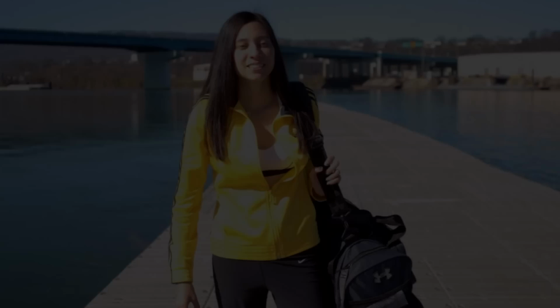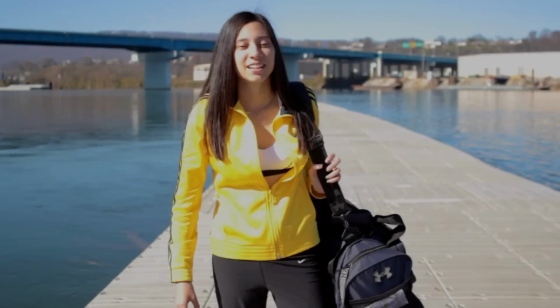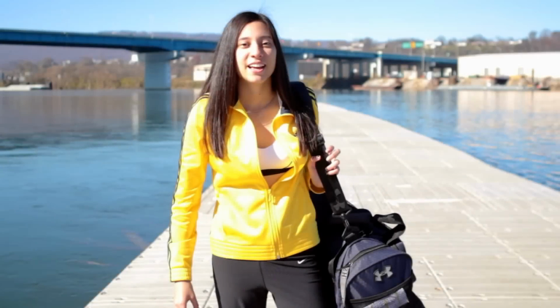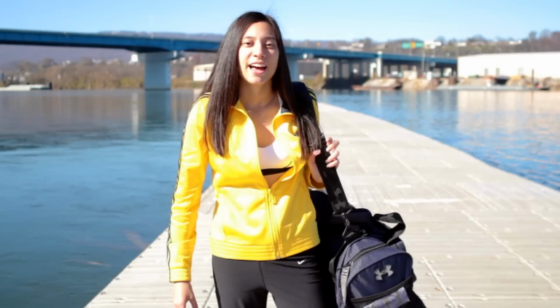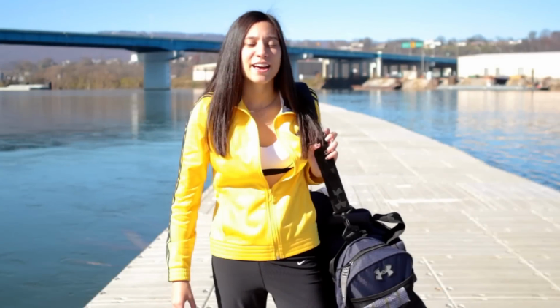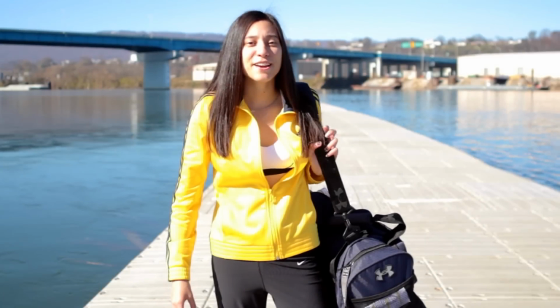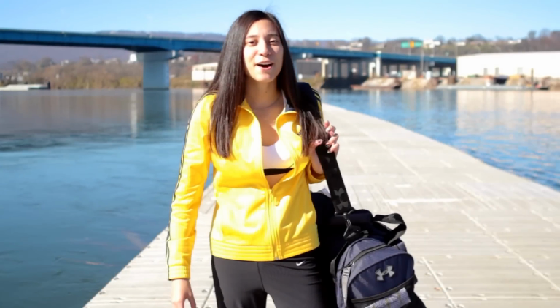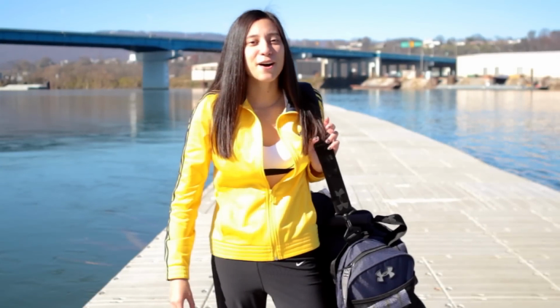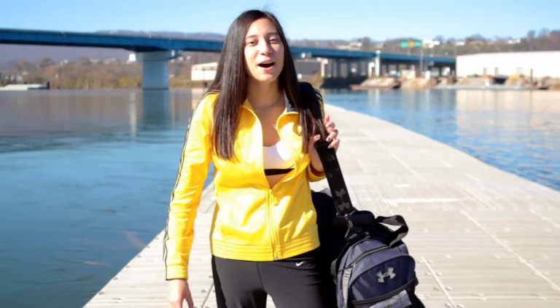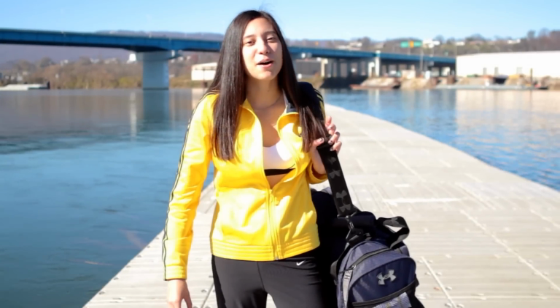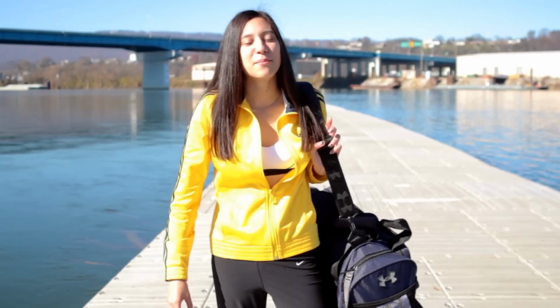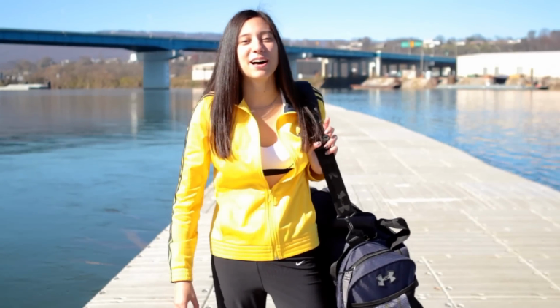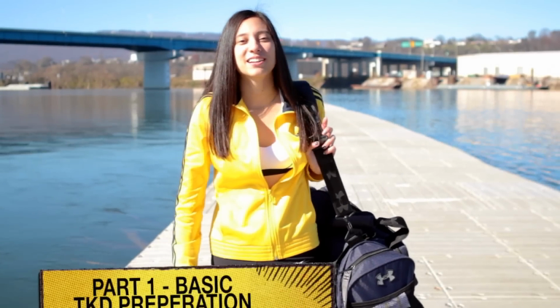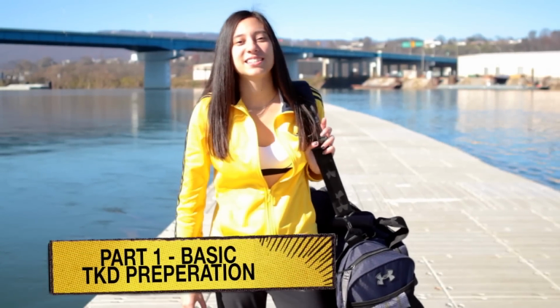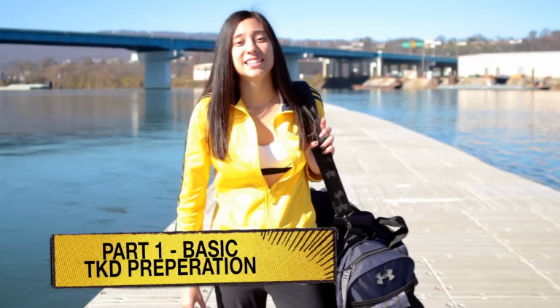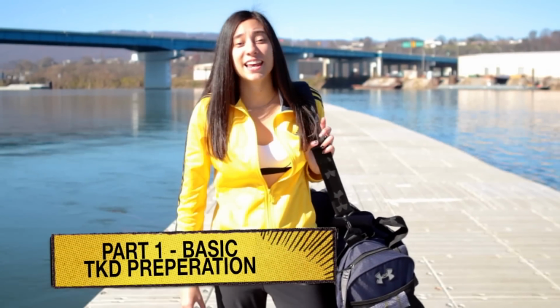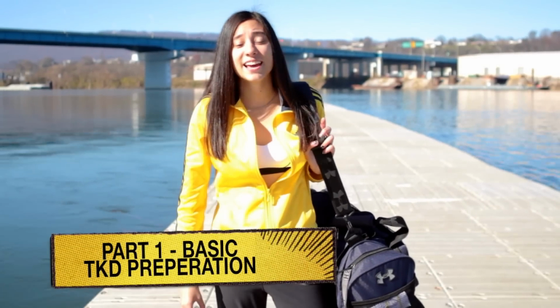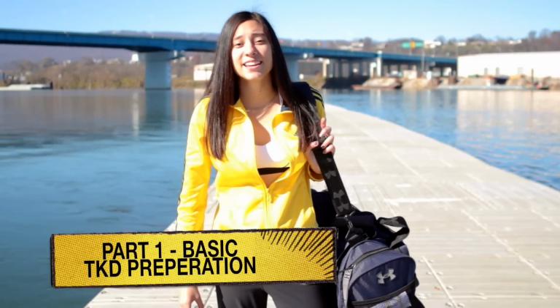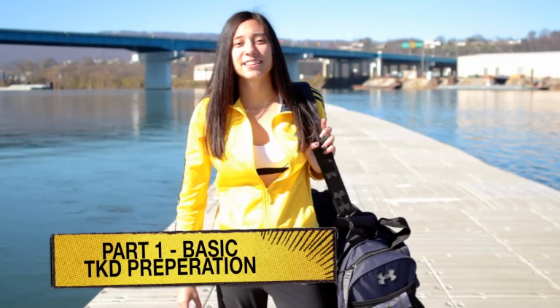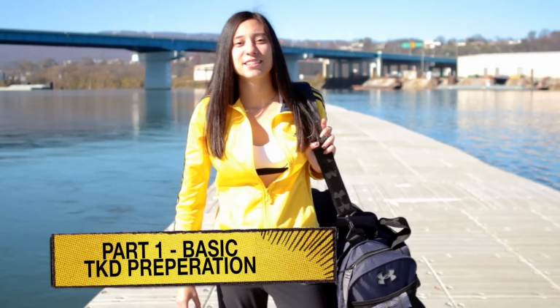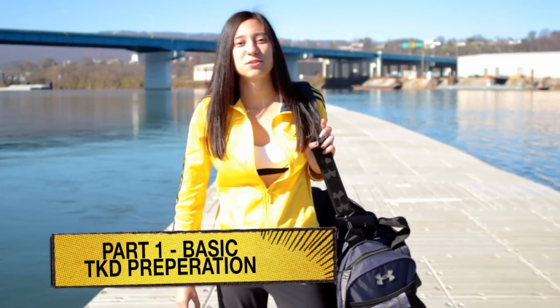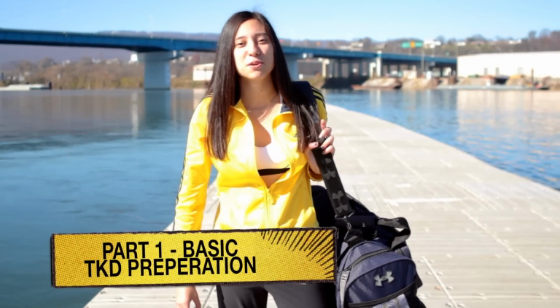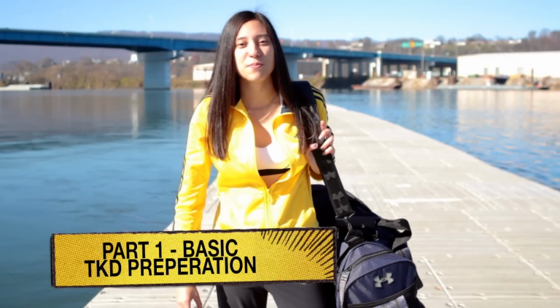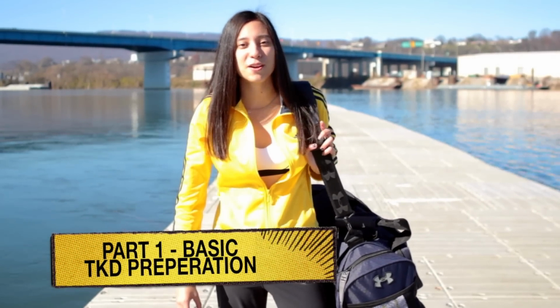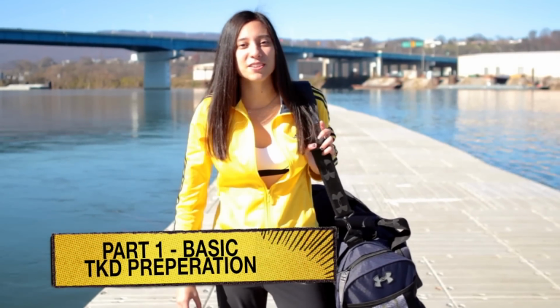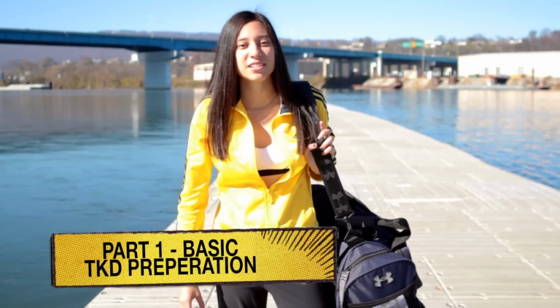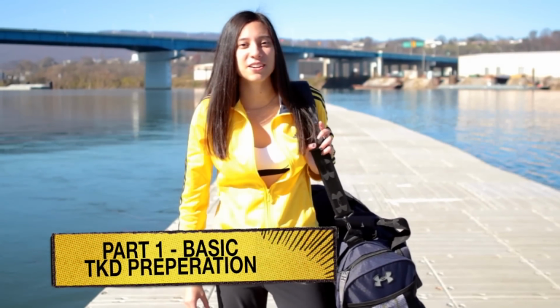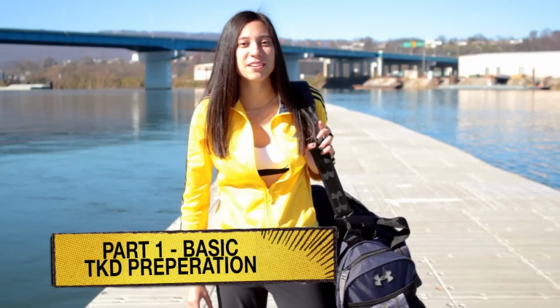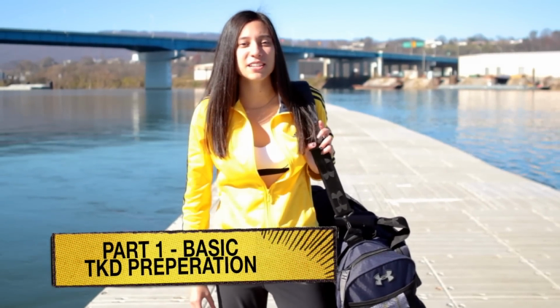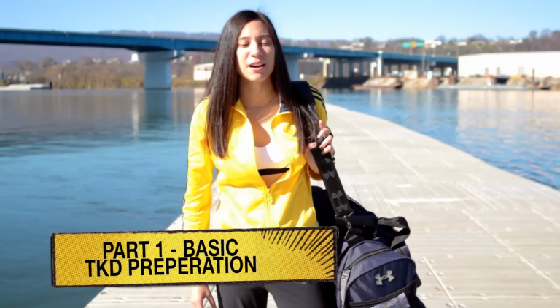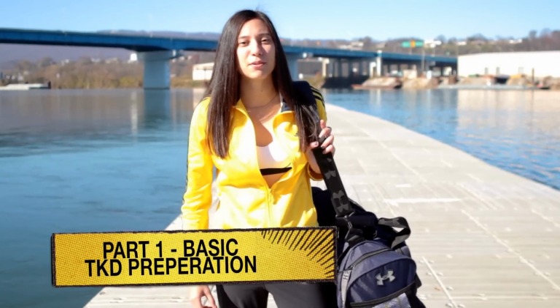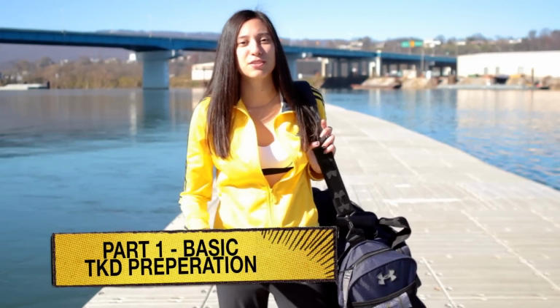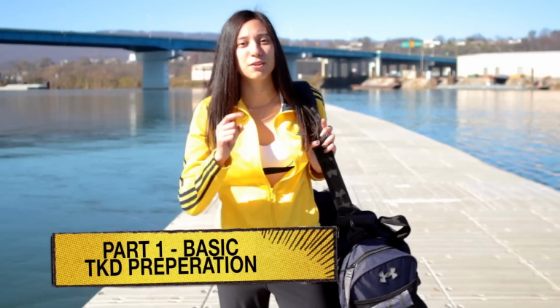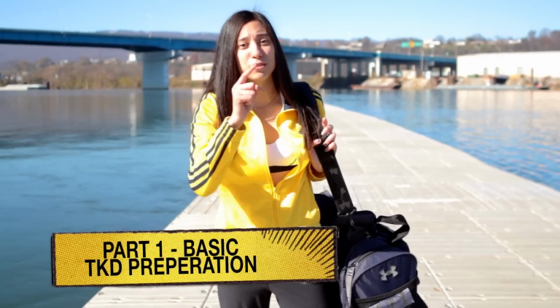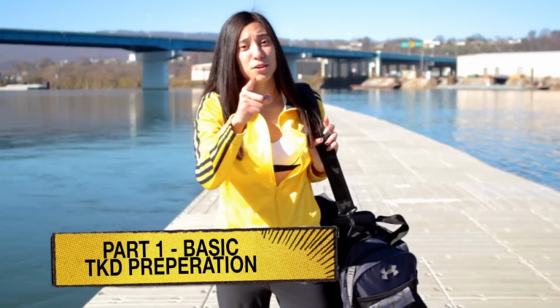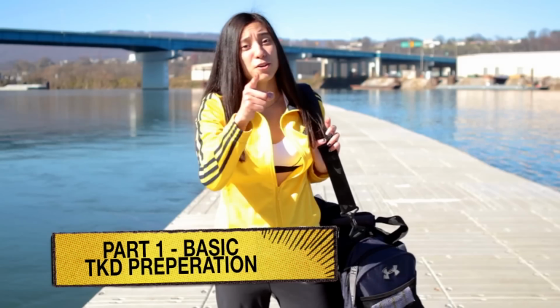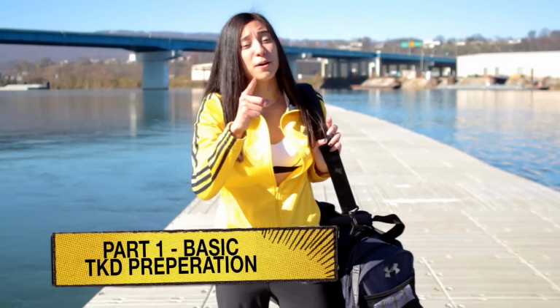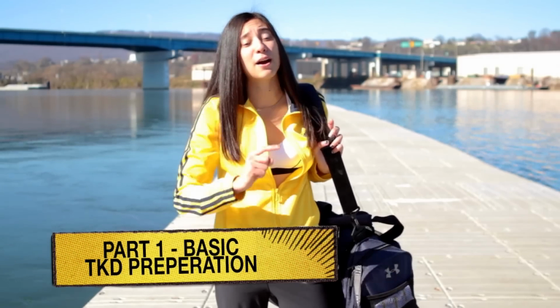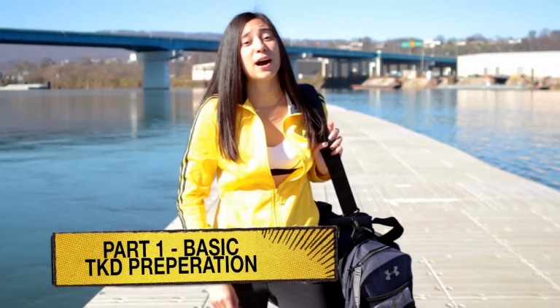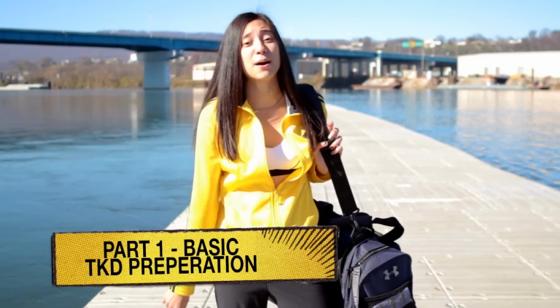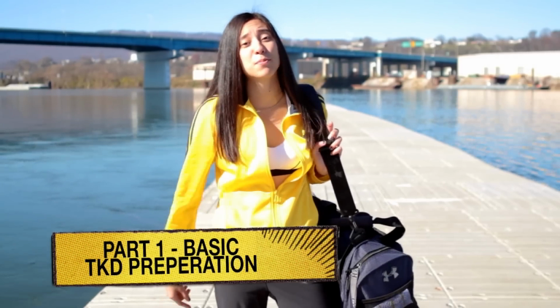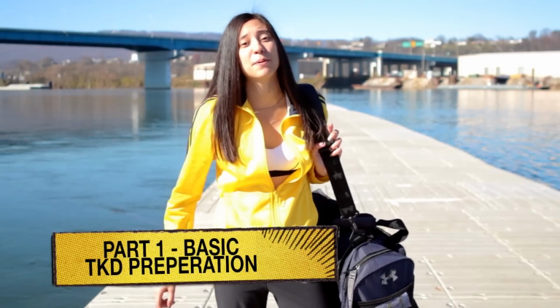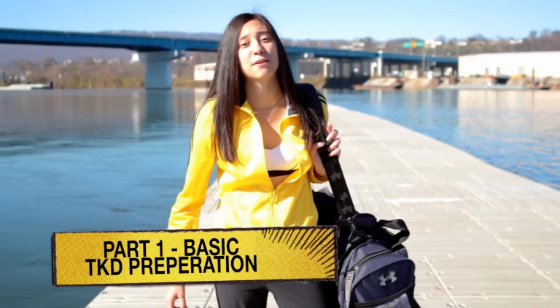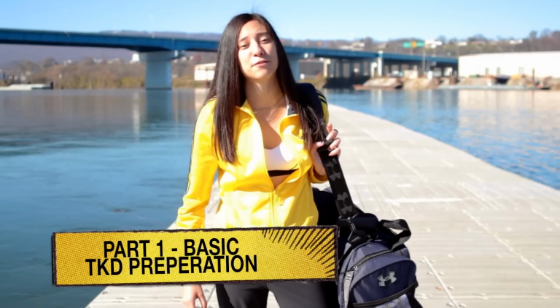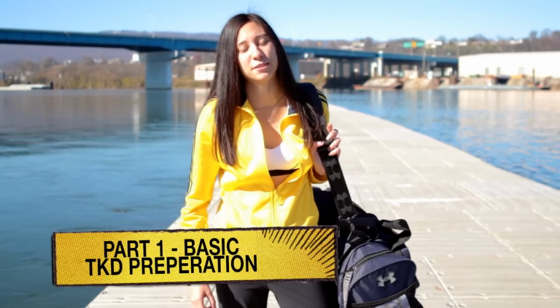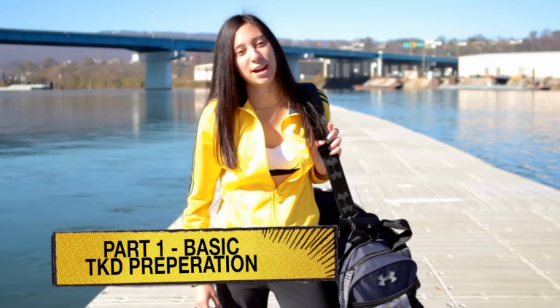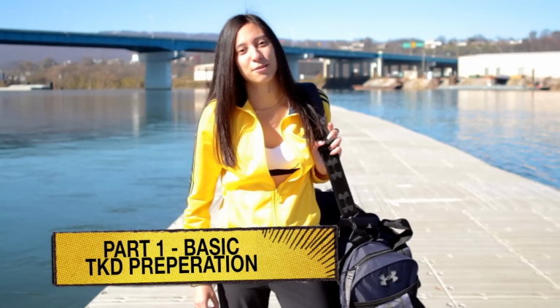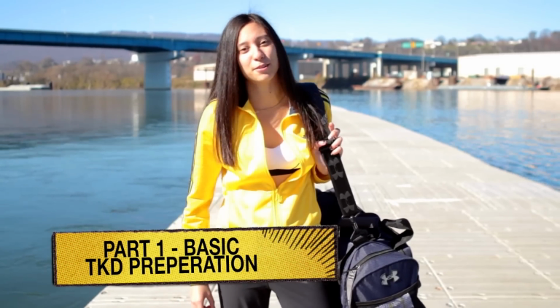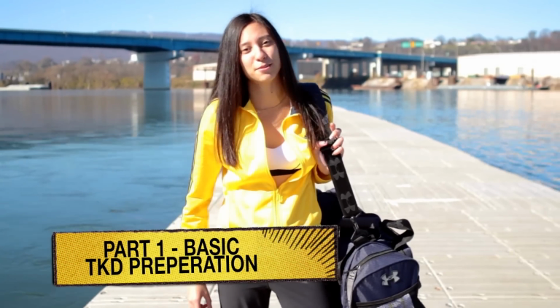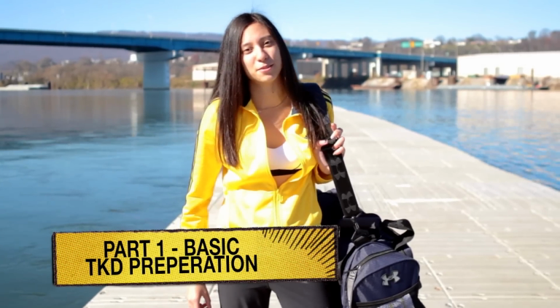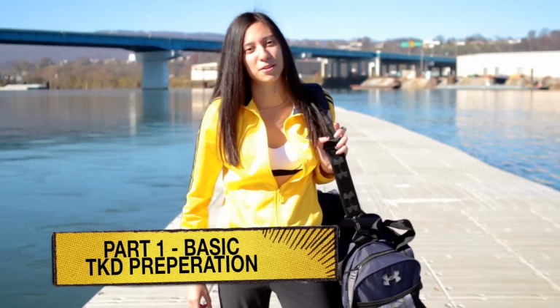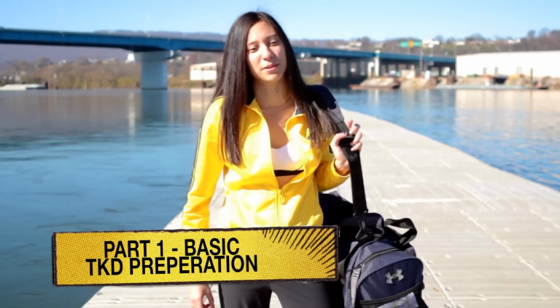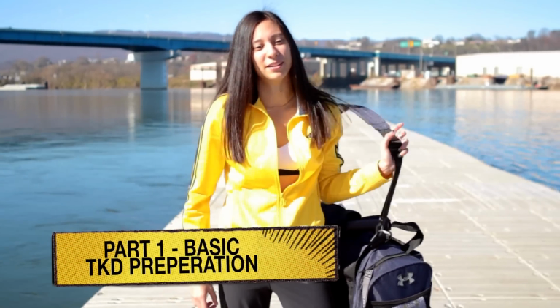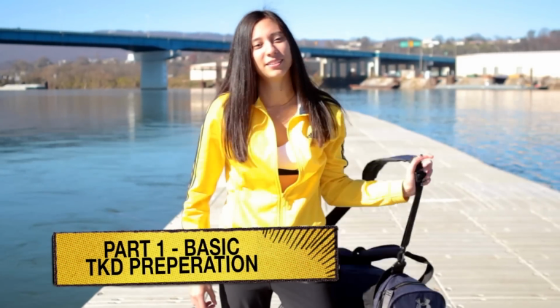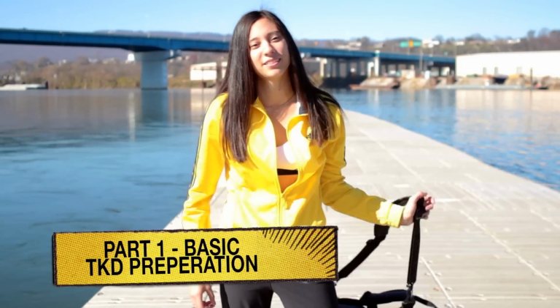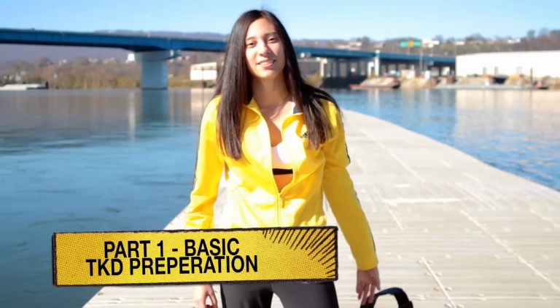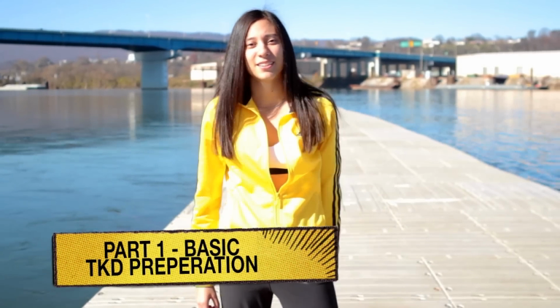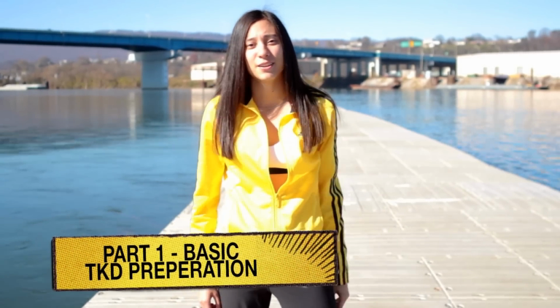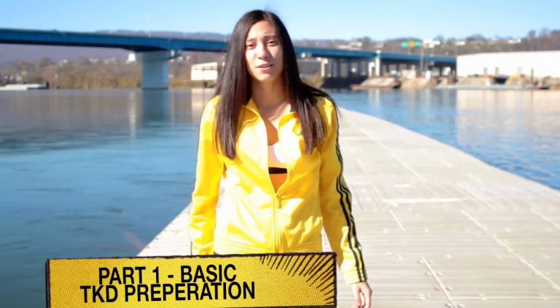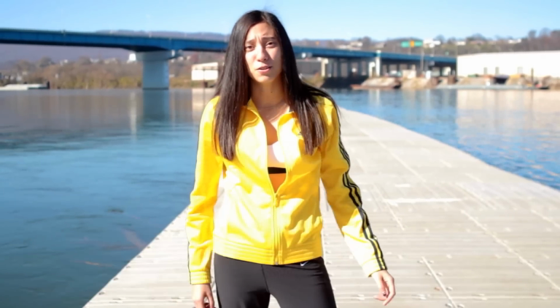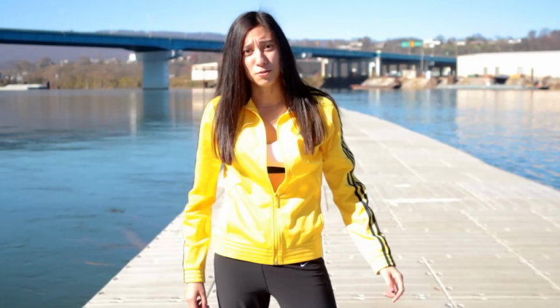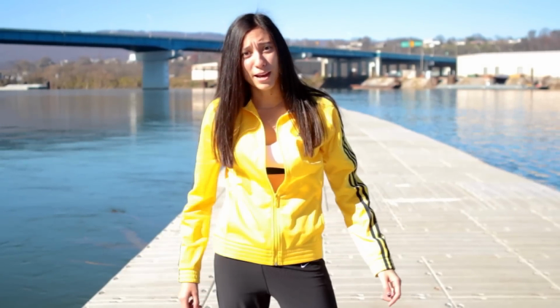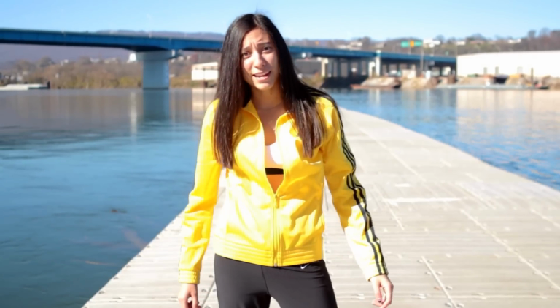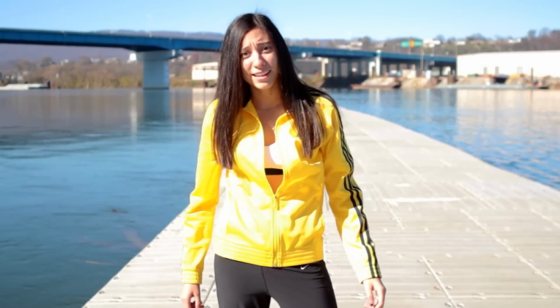Hey y'all, I'm Alex. Today in this three-part series, I'm going to show you how I prepare for a Taekwondo tournament. You ready?